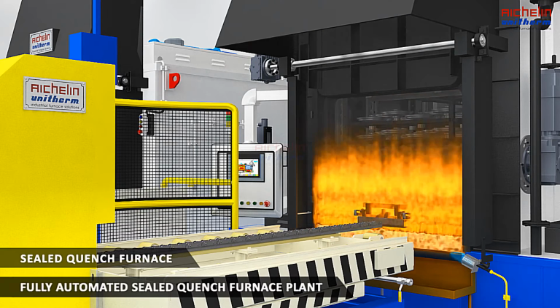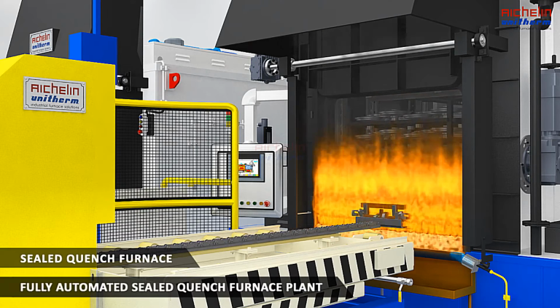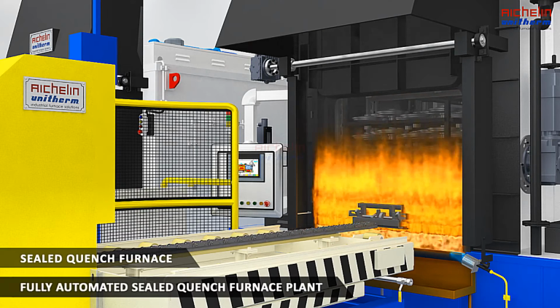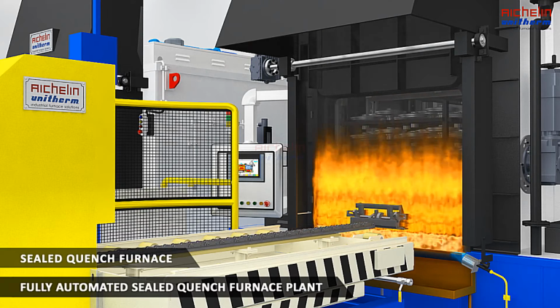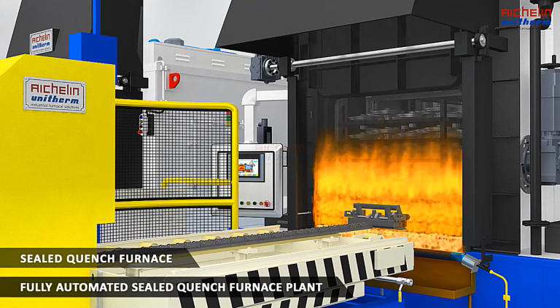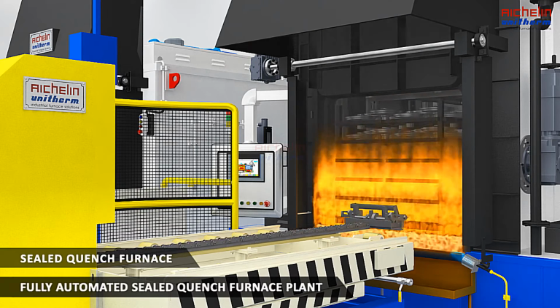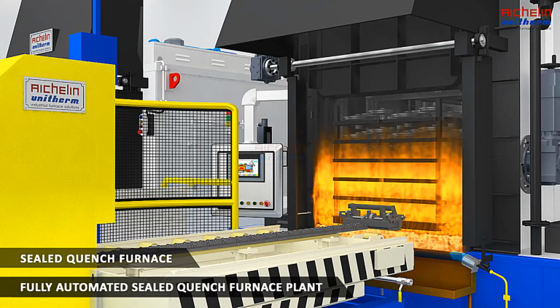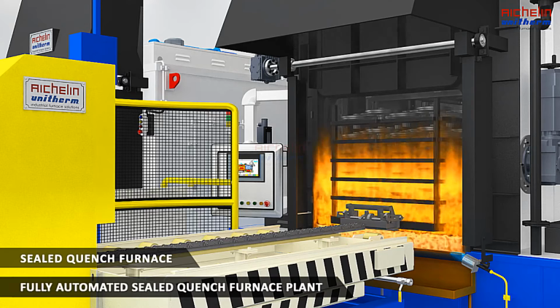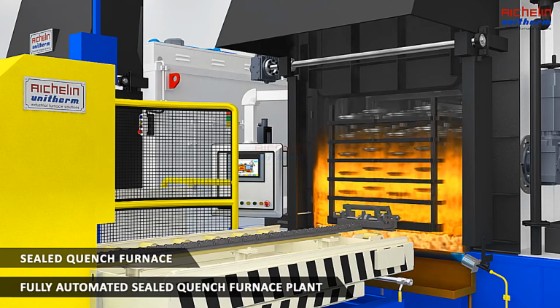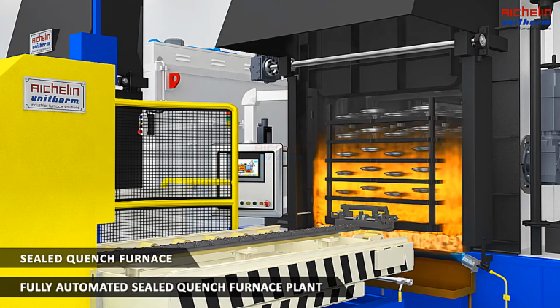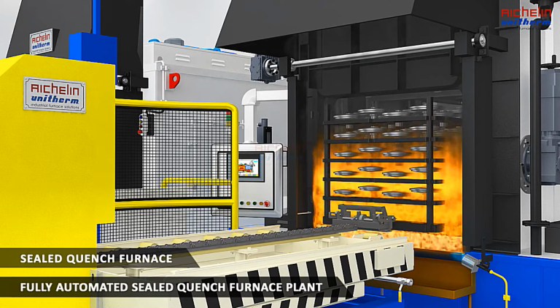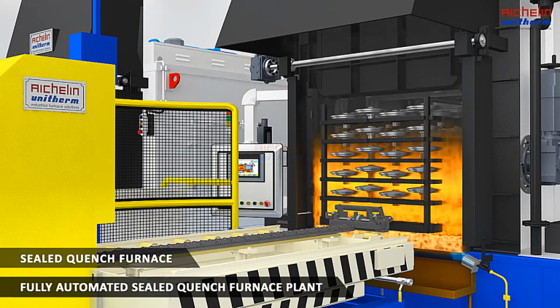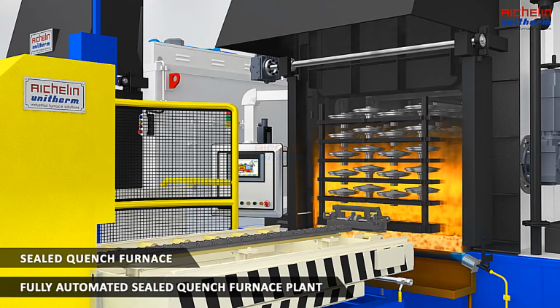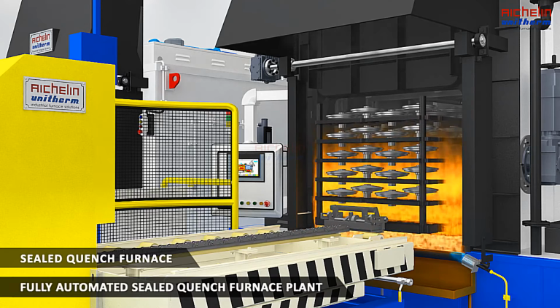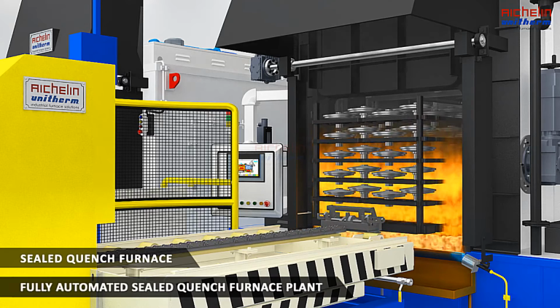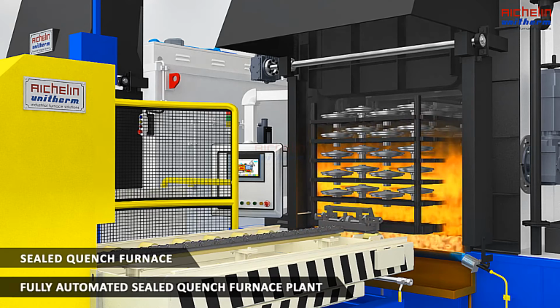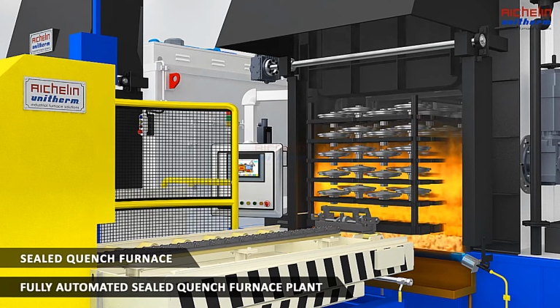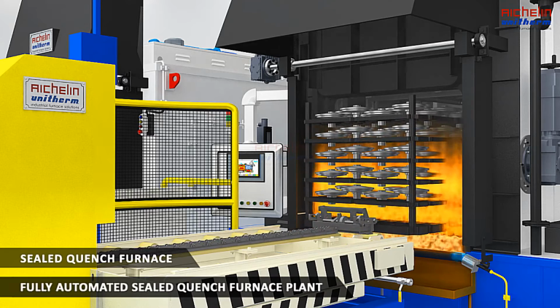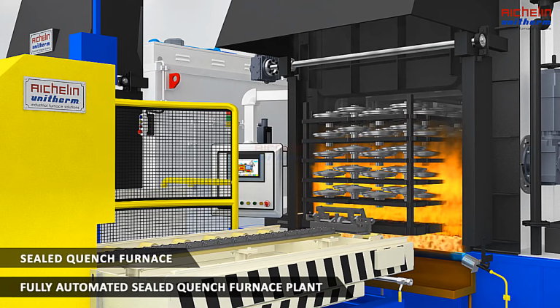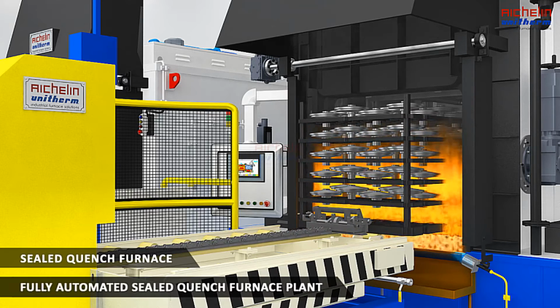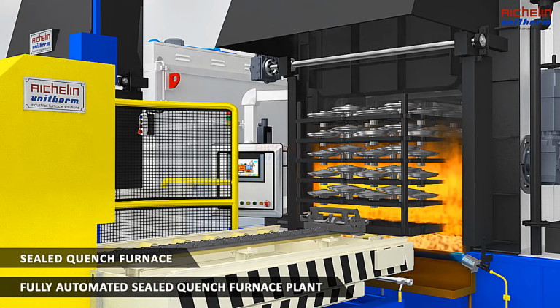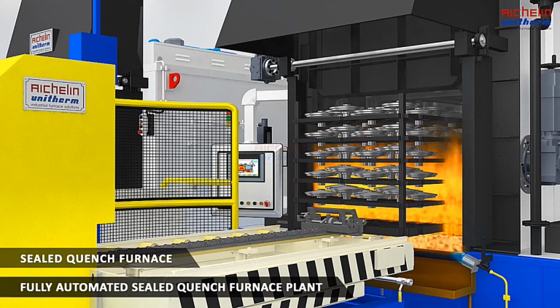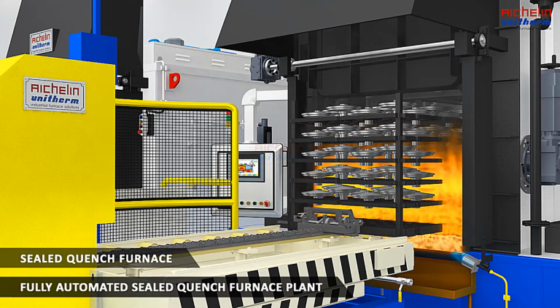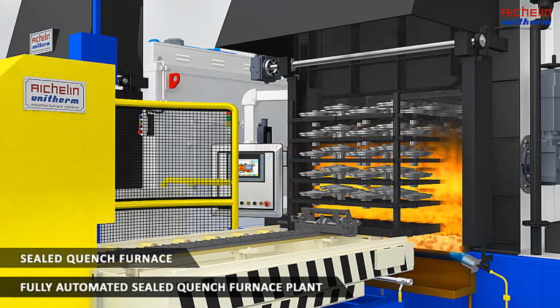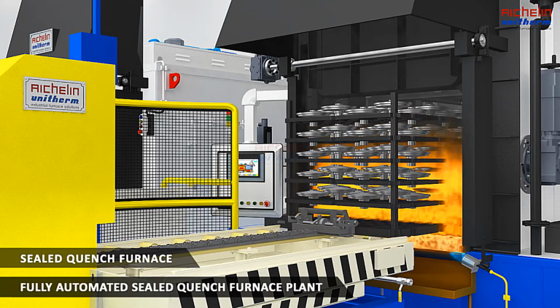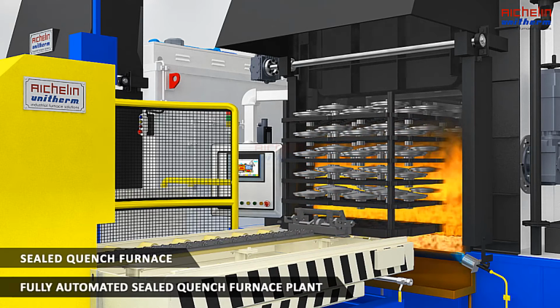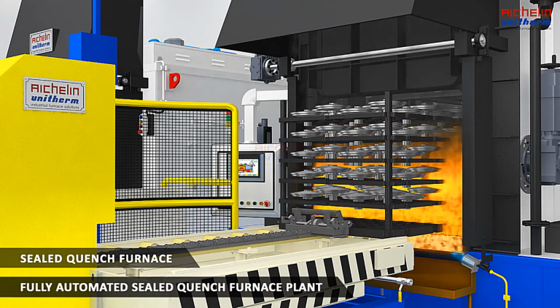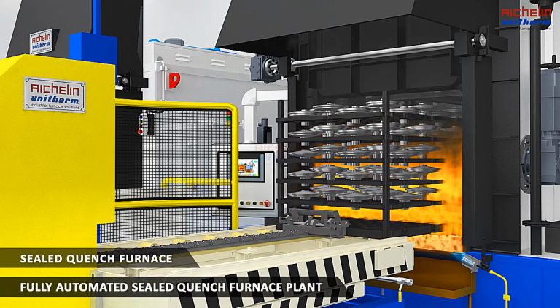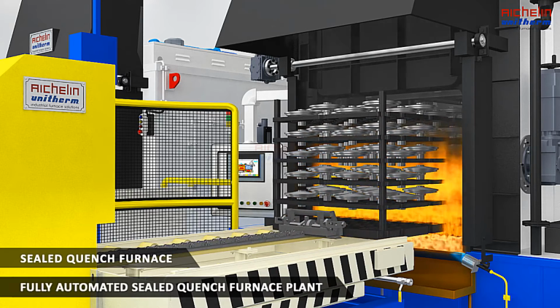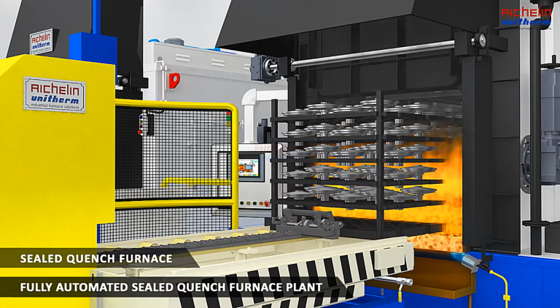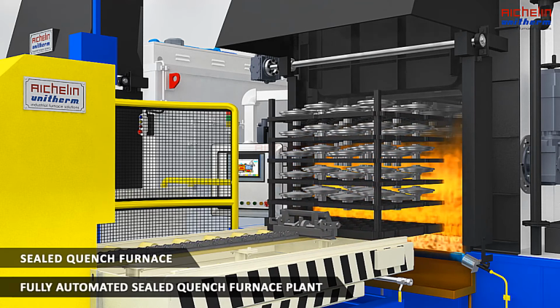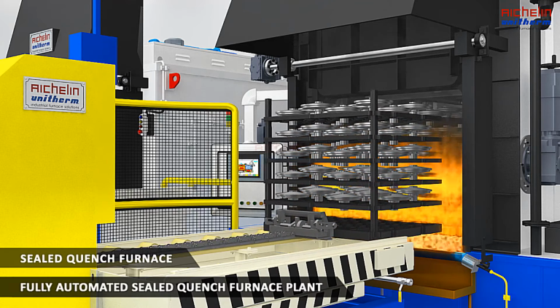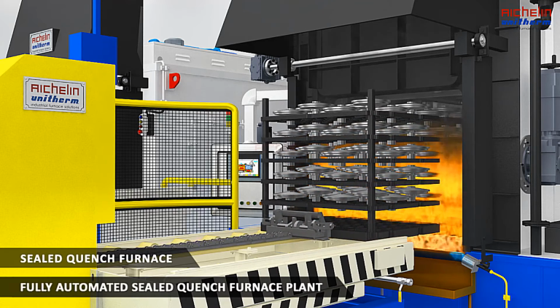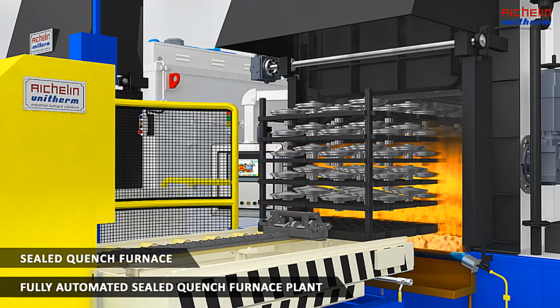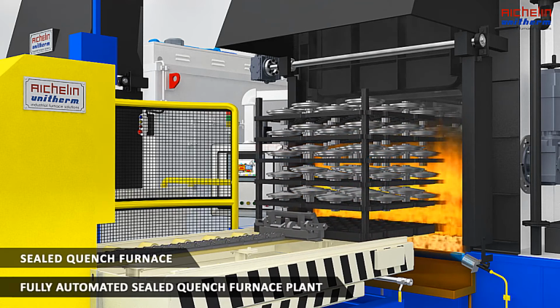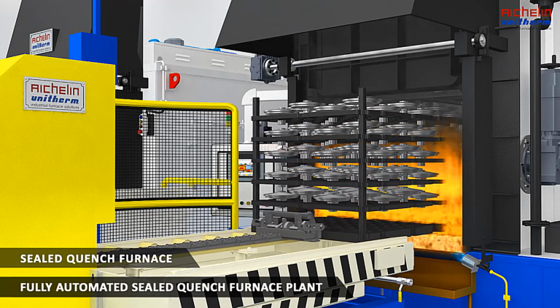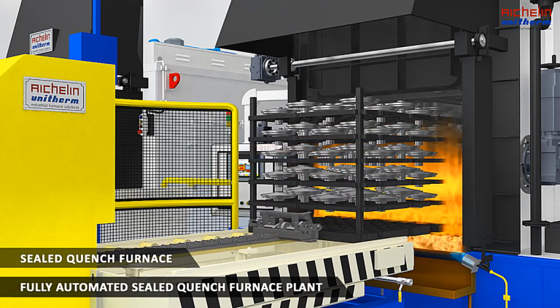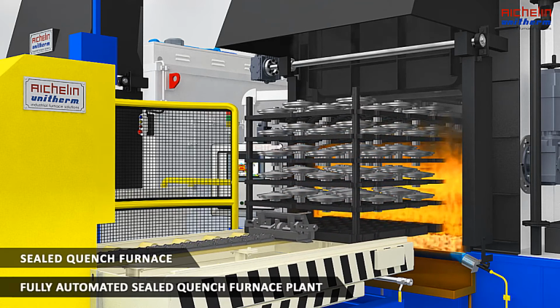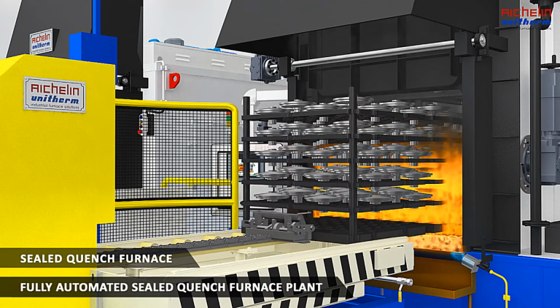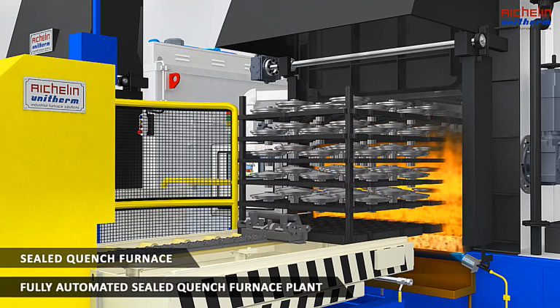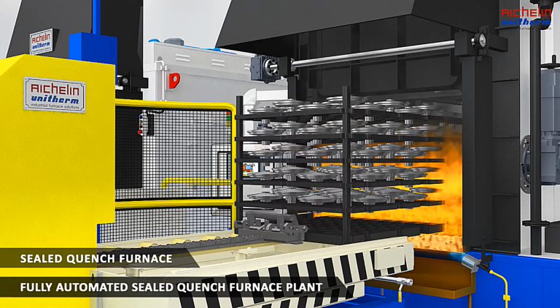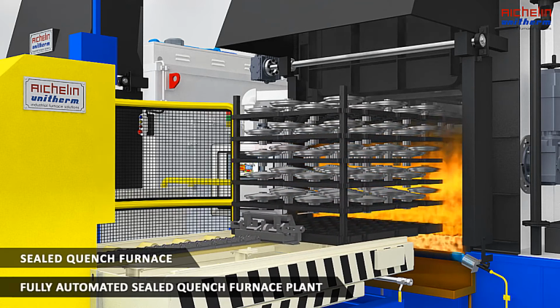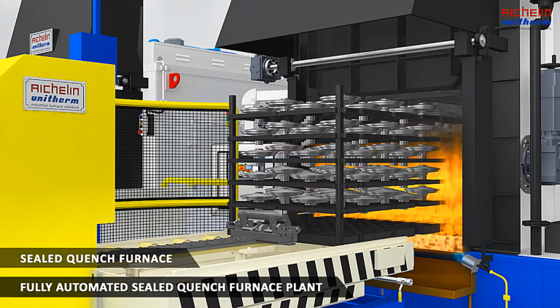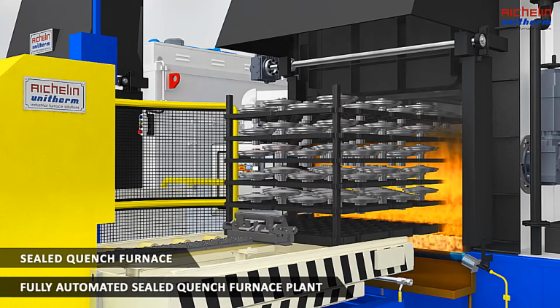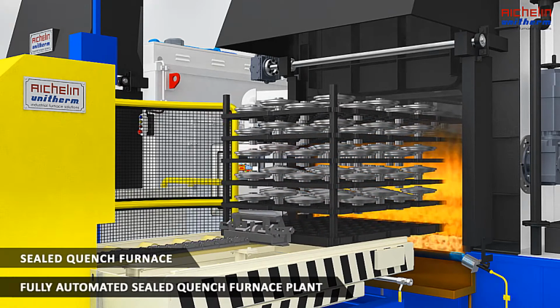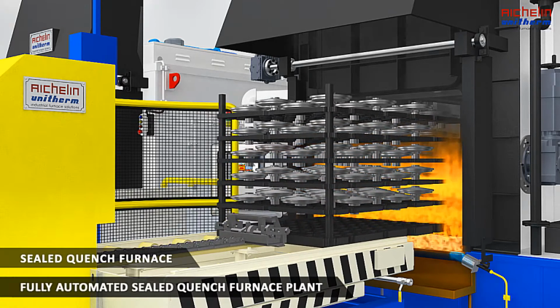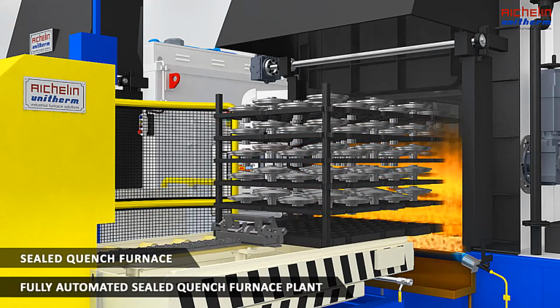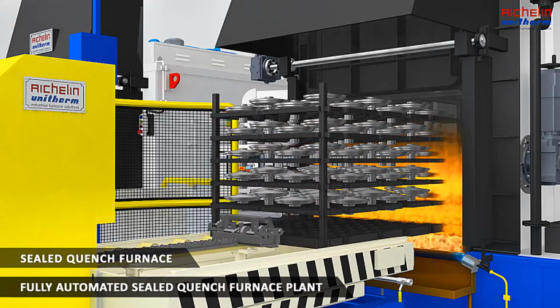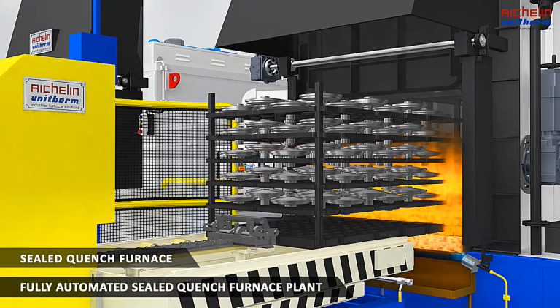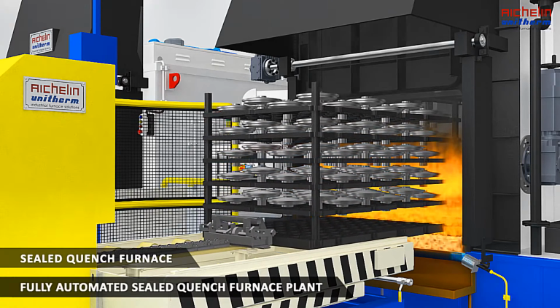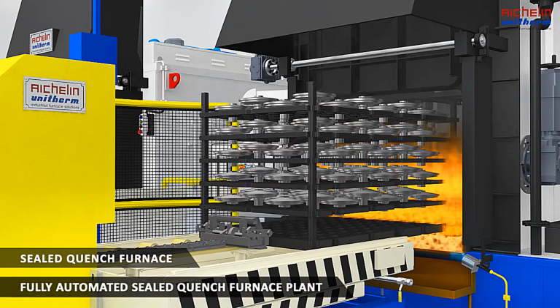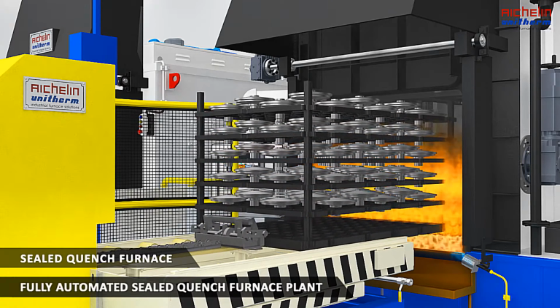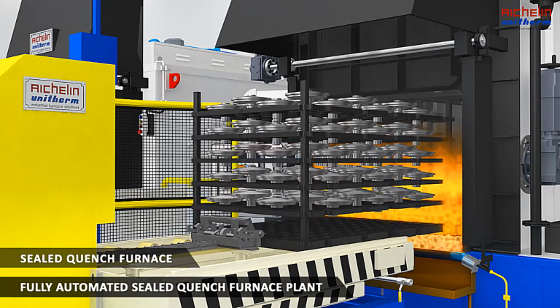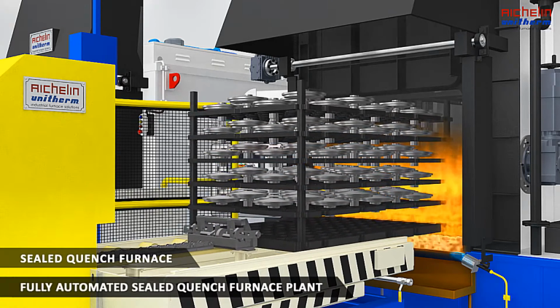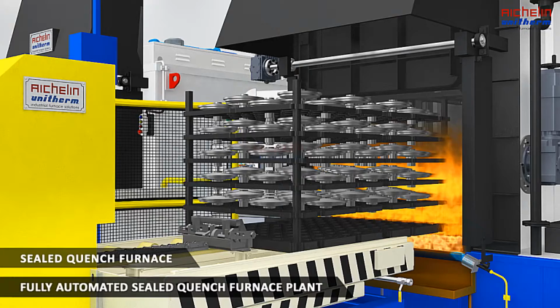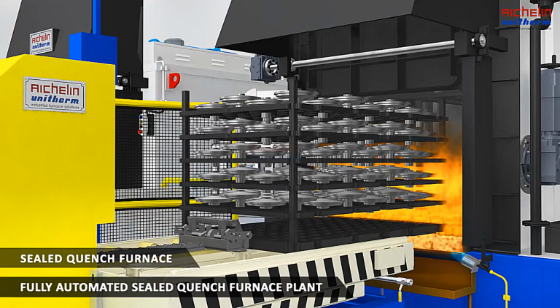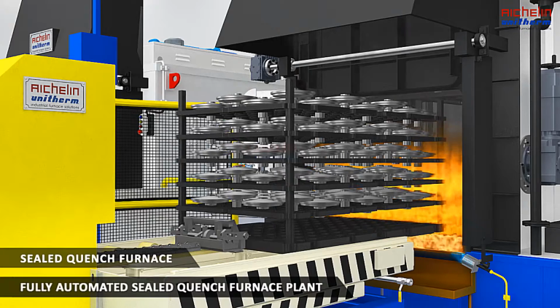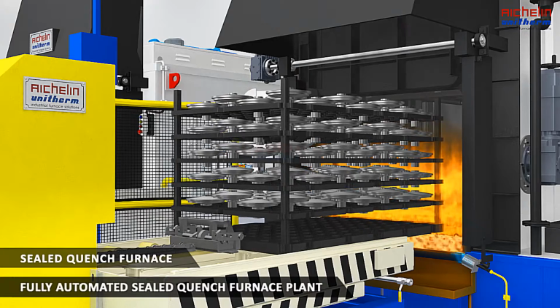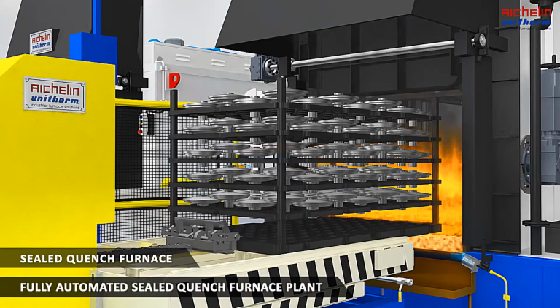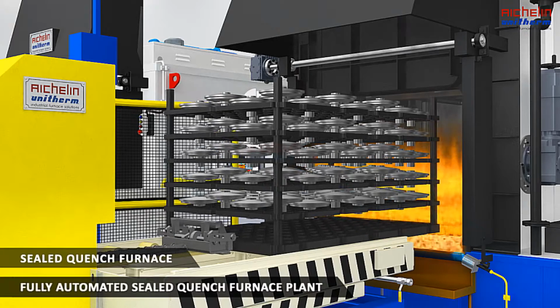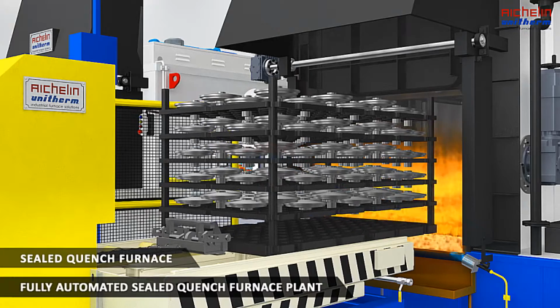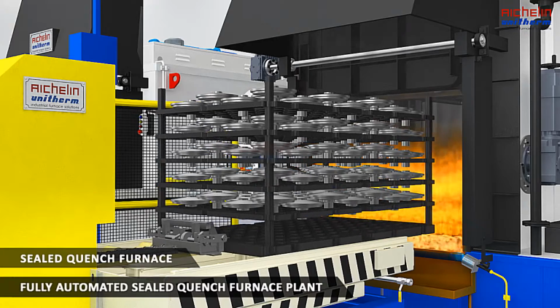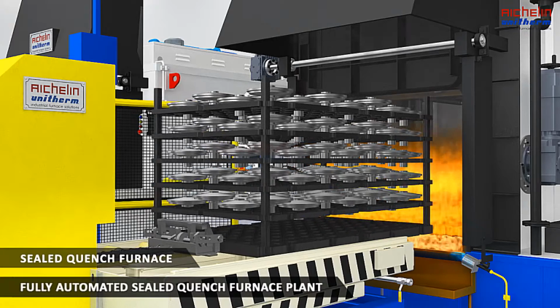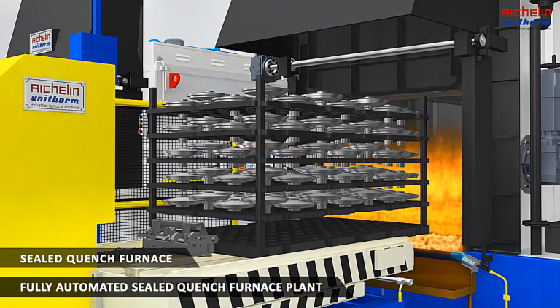An automated charge wagon takes out the quenched charge to proceed for the post-washing operation.